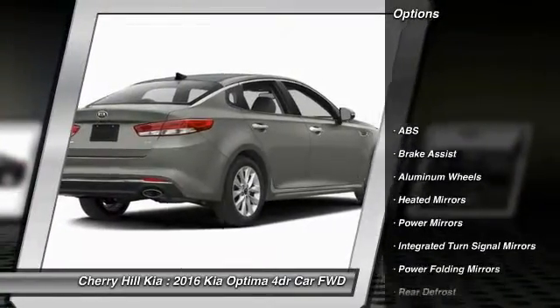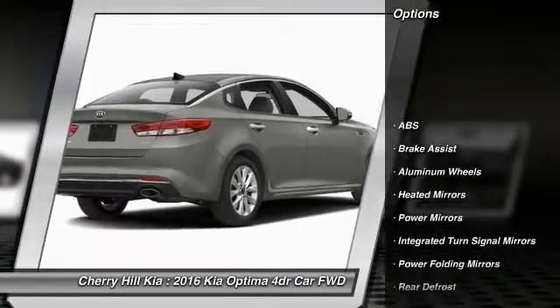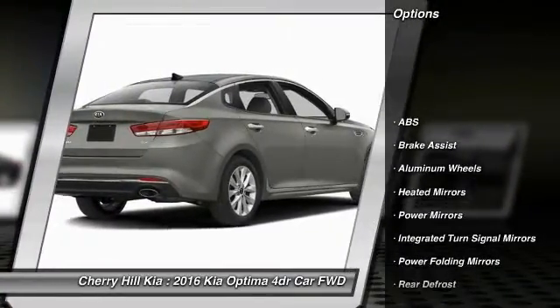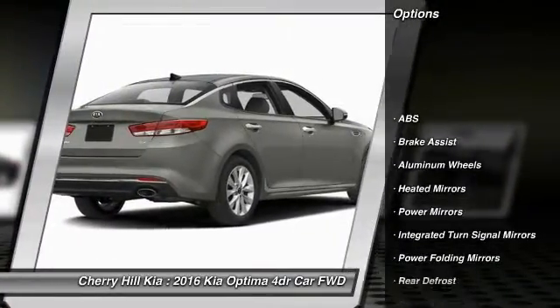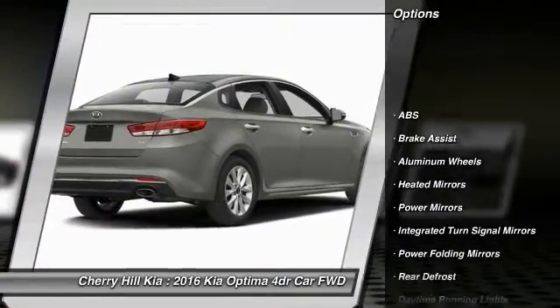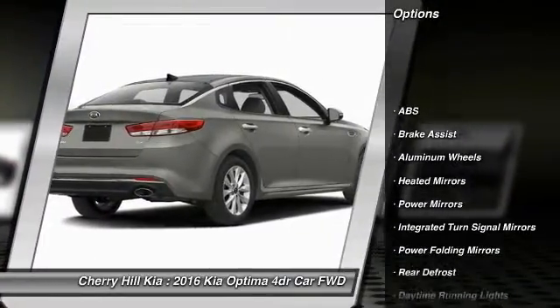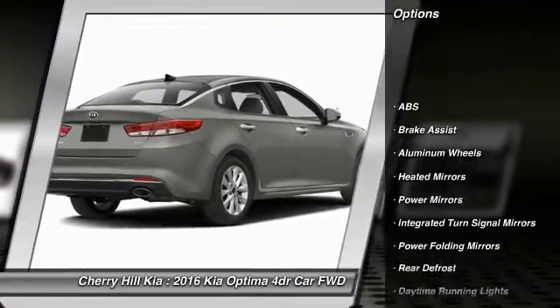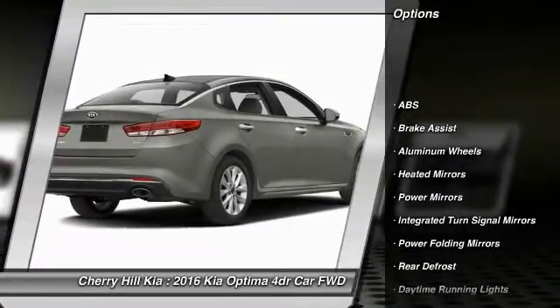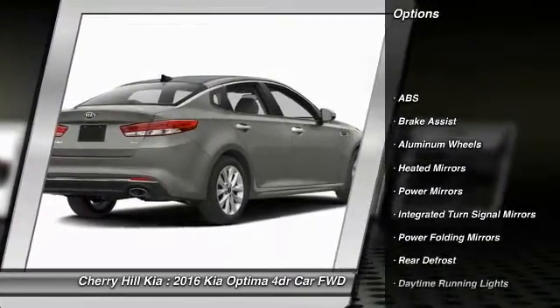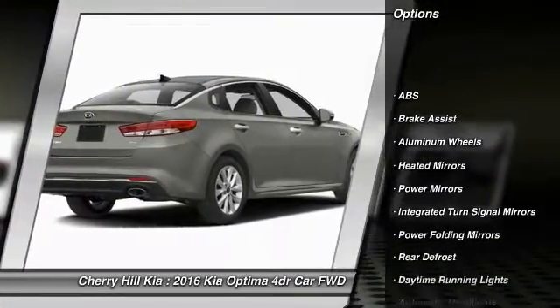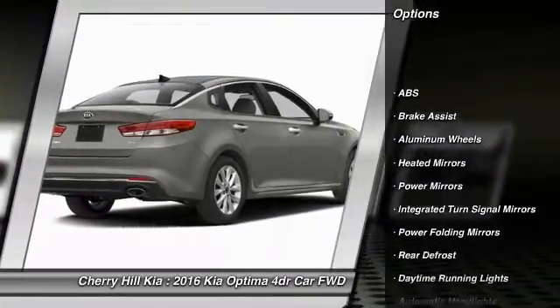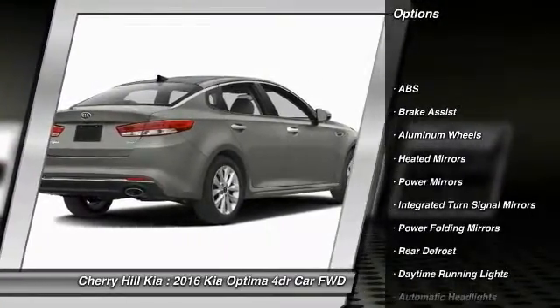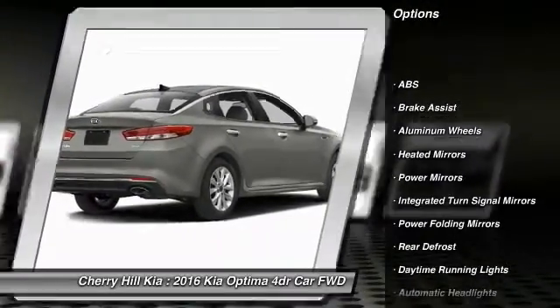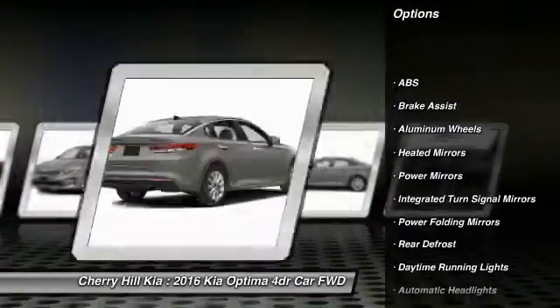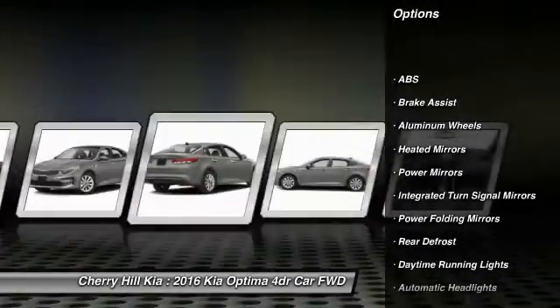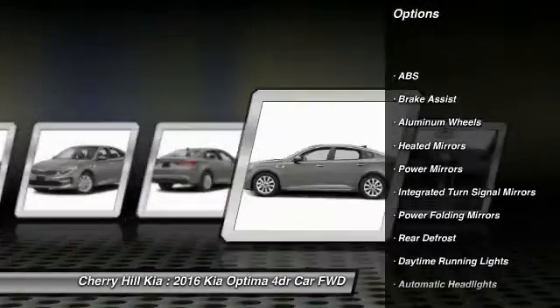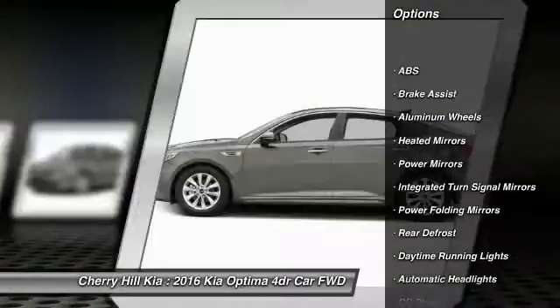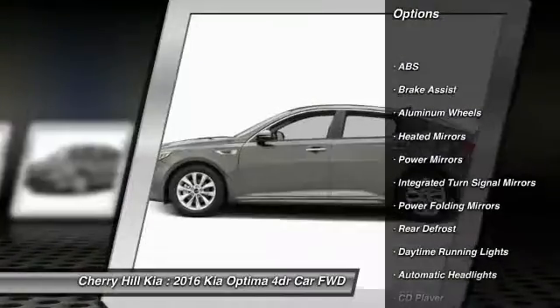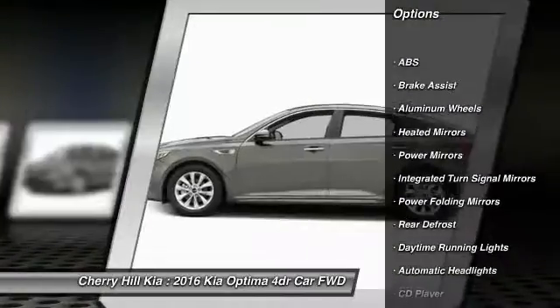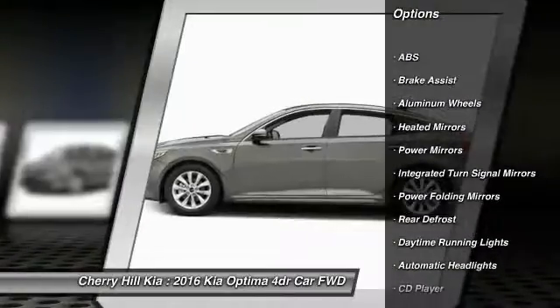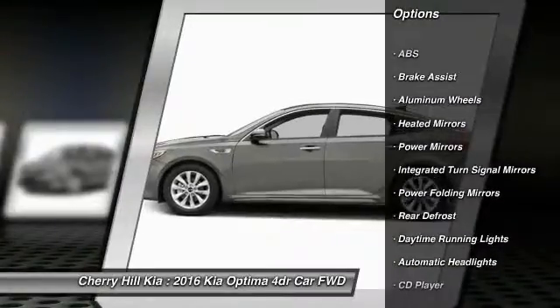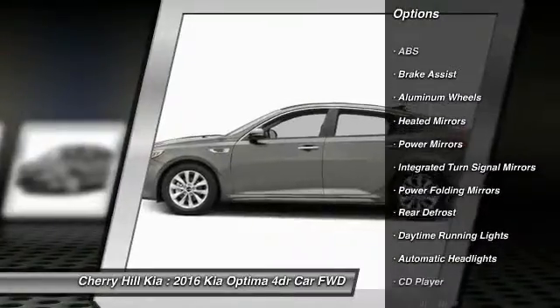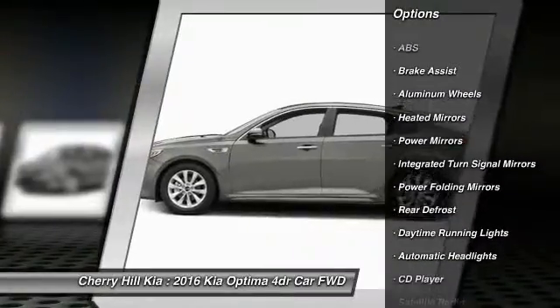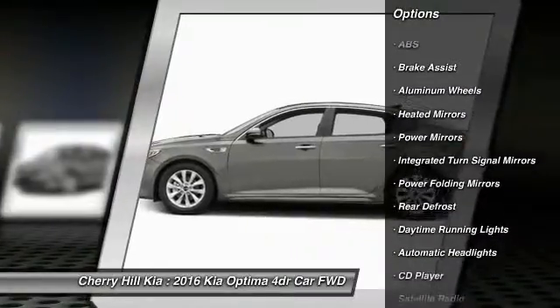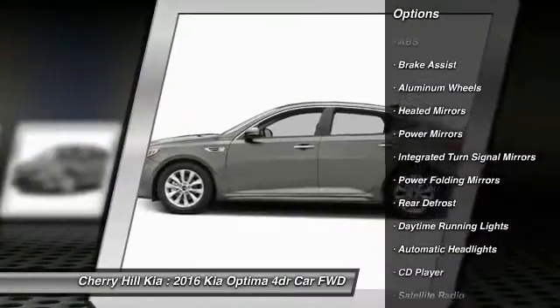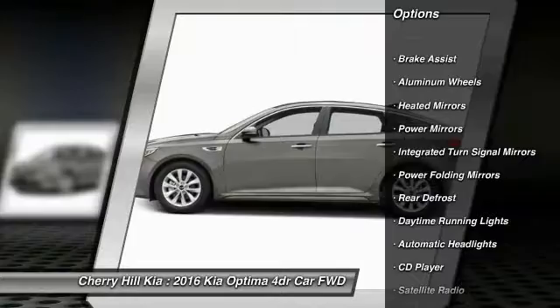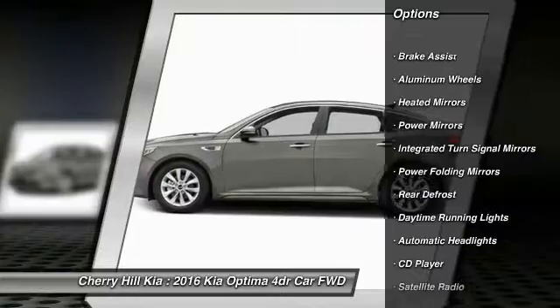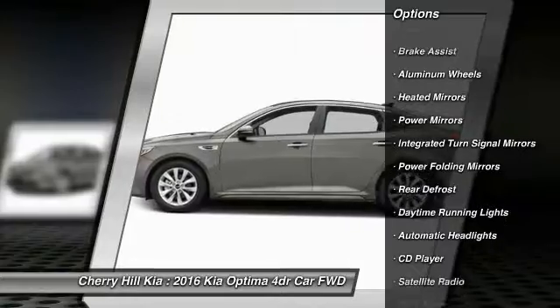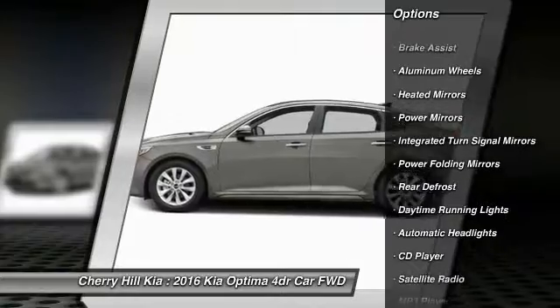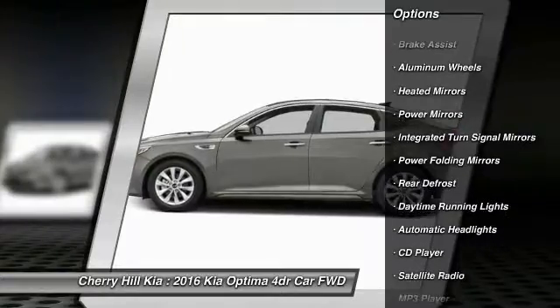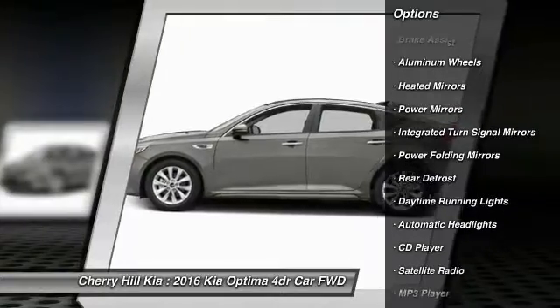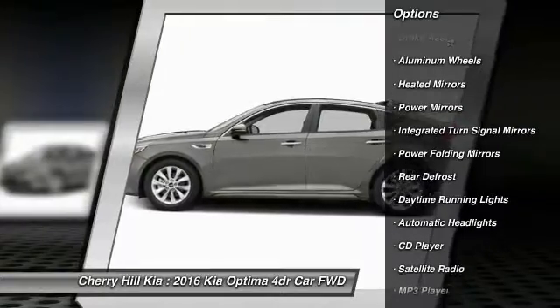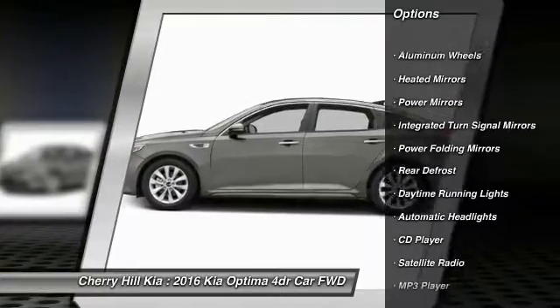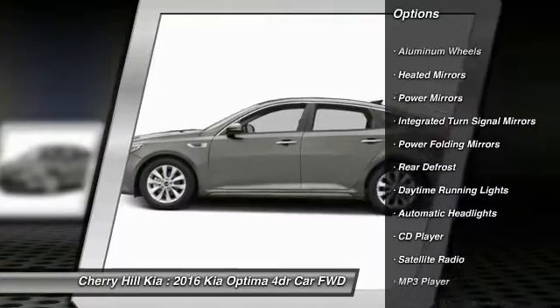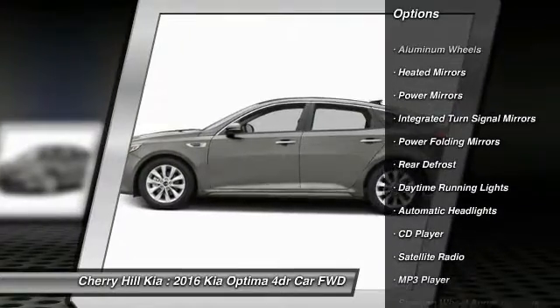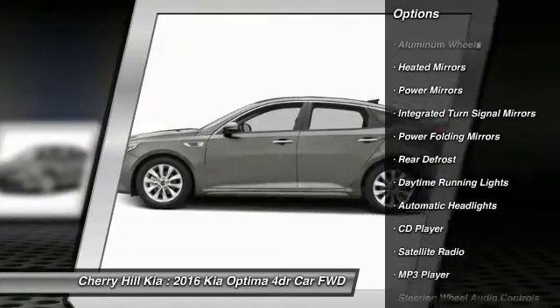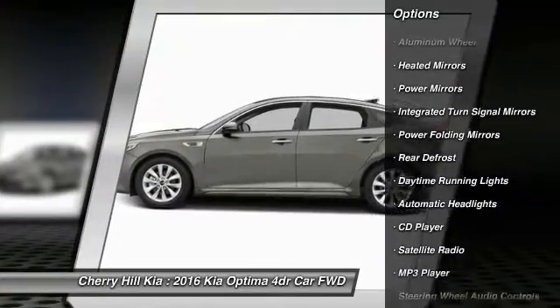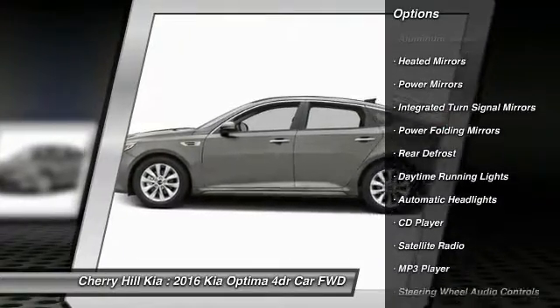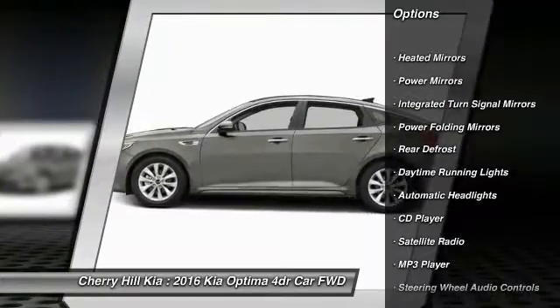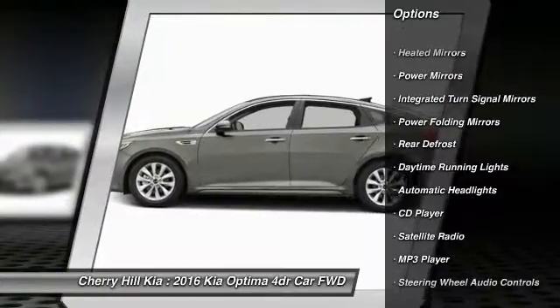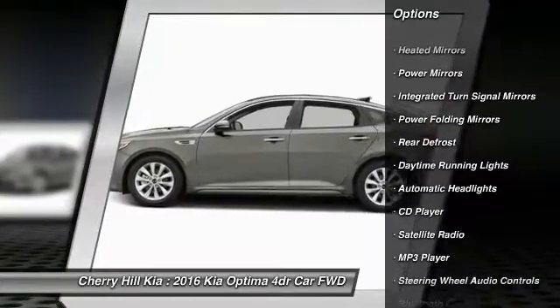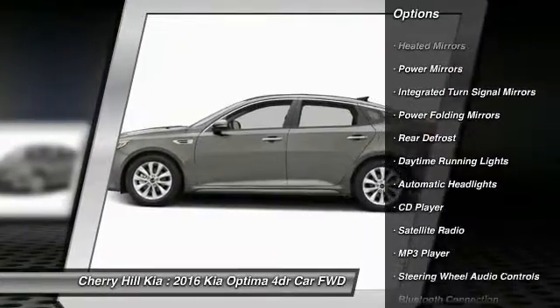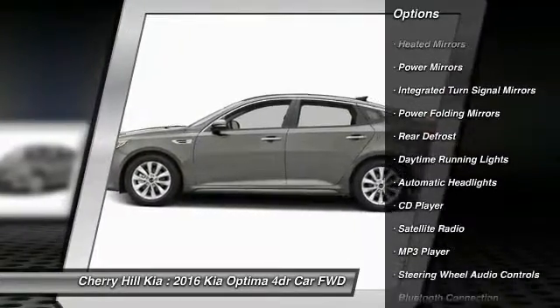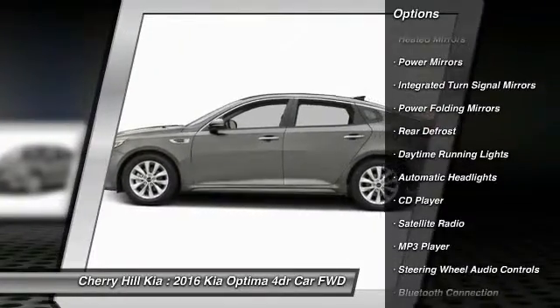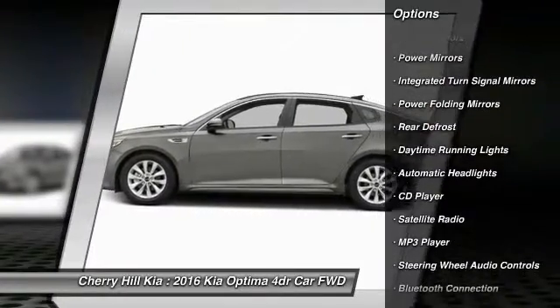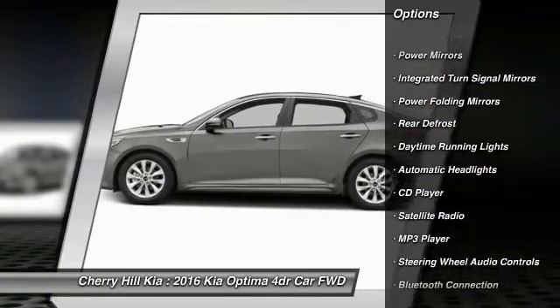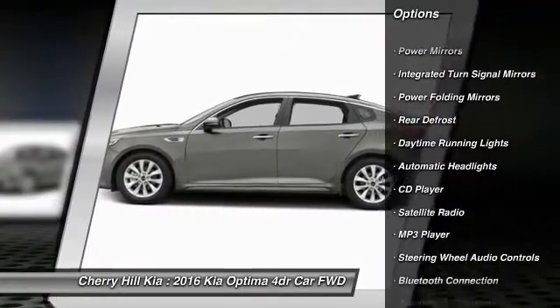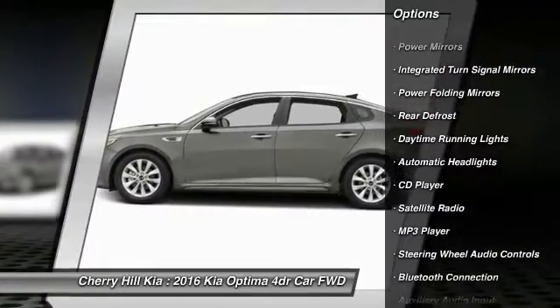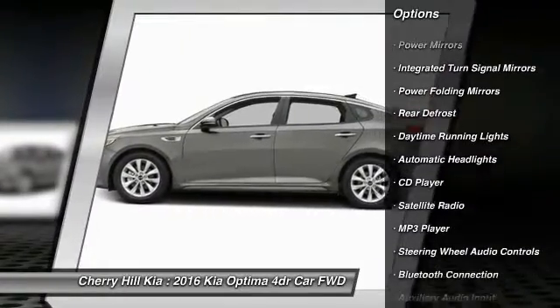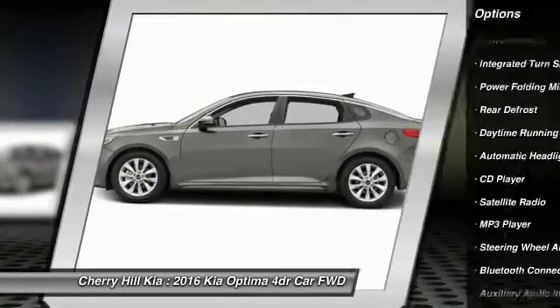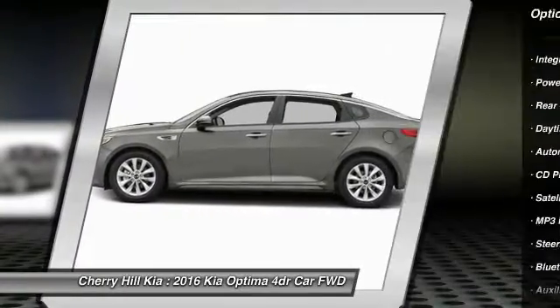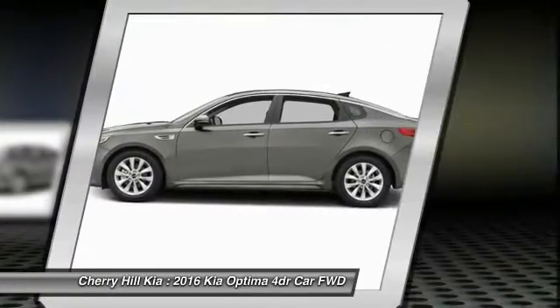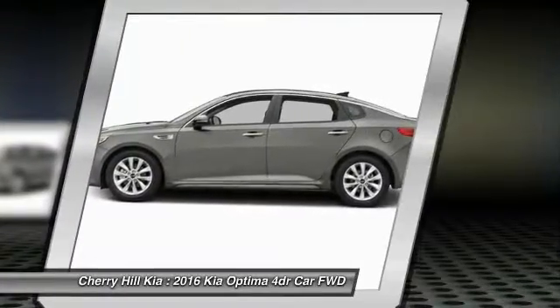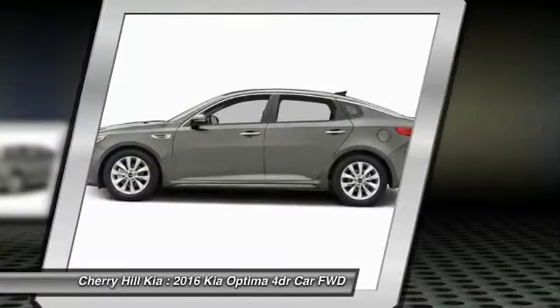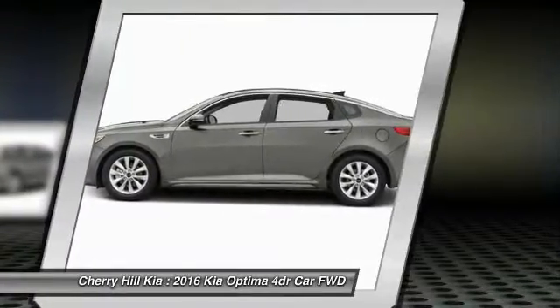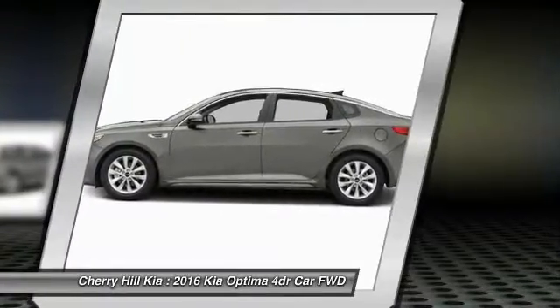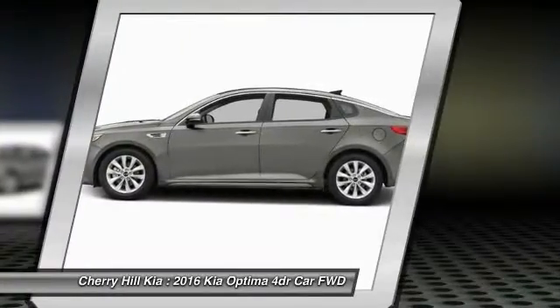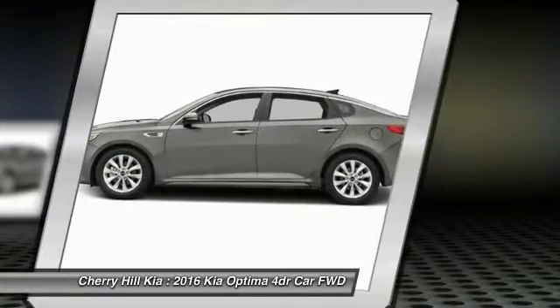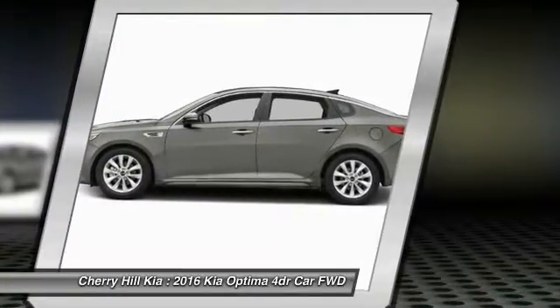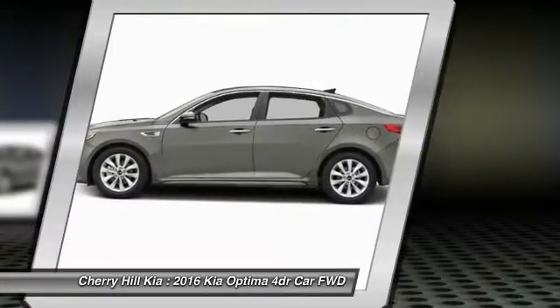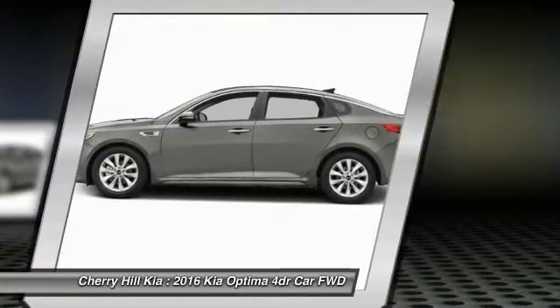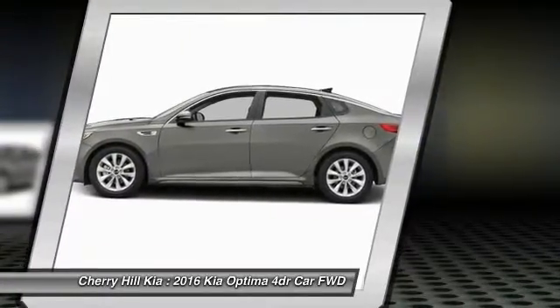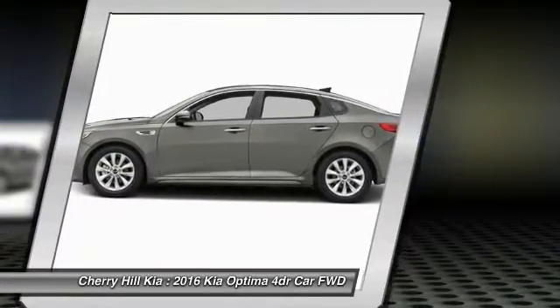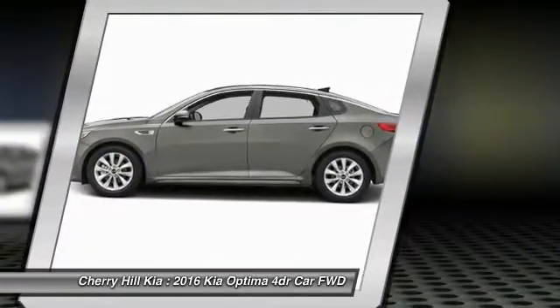Power lift gate, stability control, keyless entry, traction control, anti-lock braking system, back up camera.